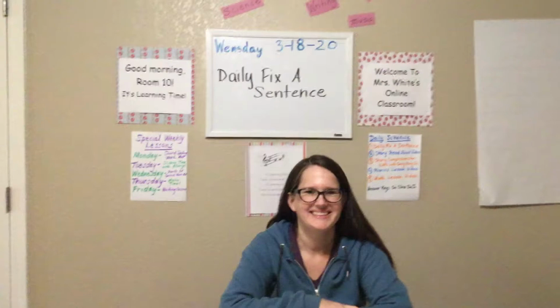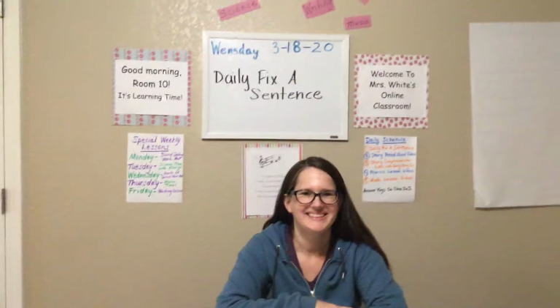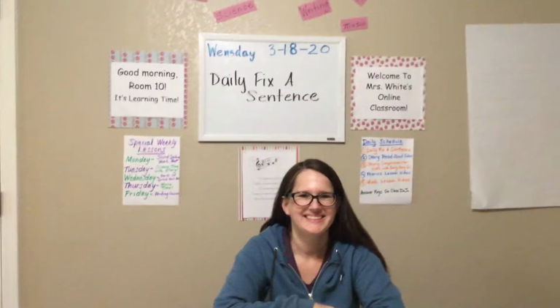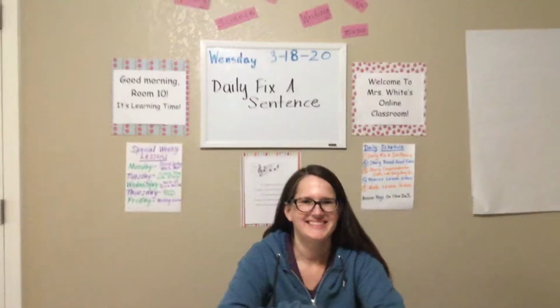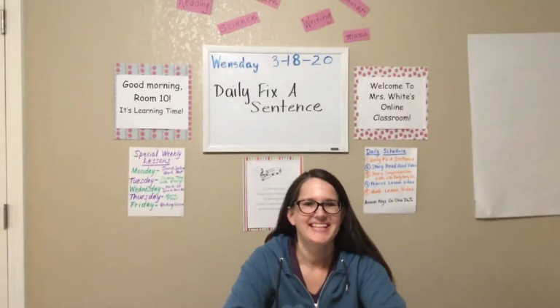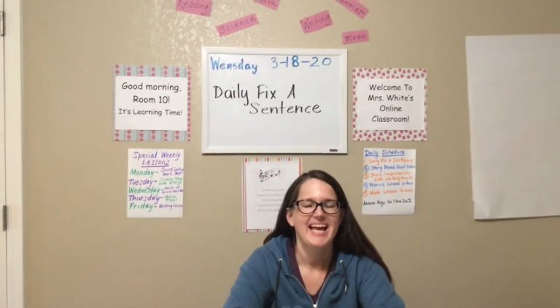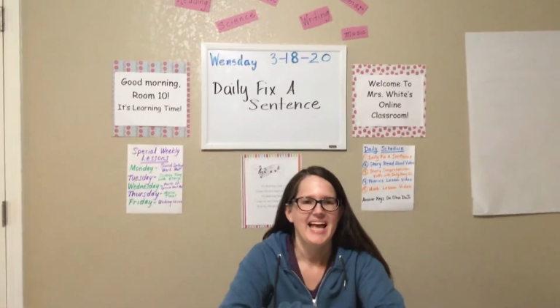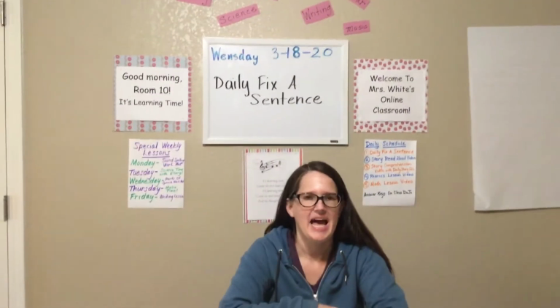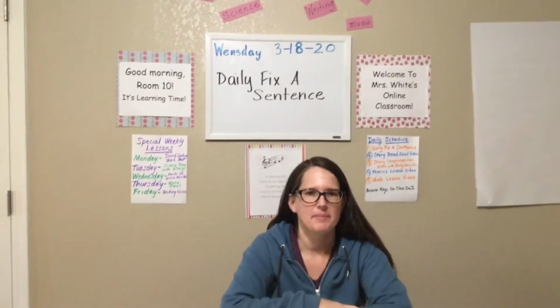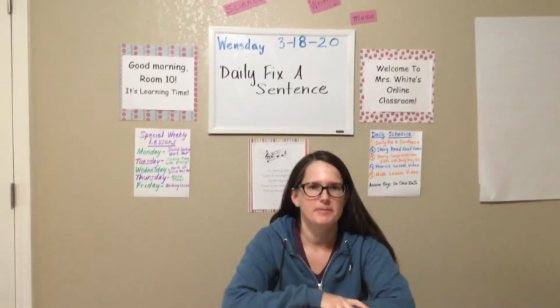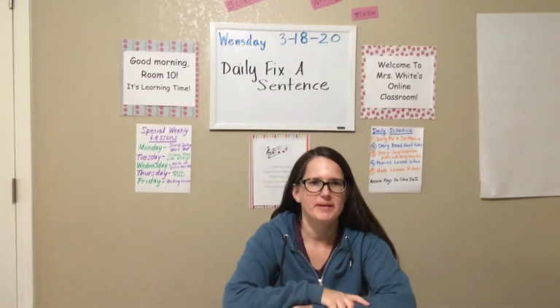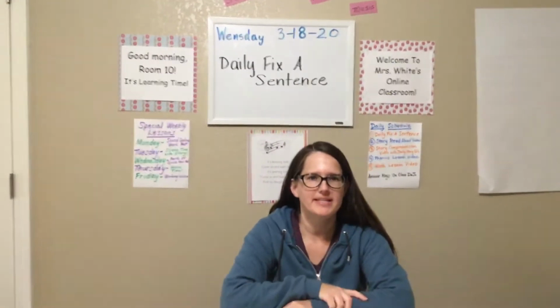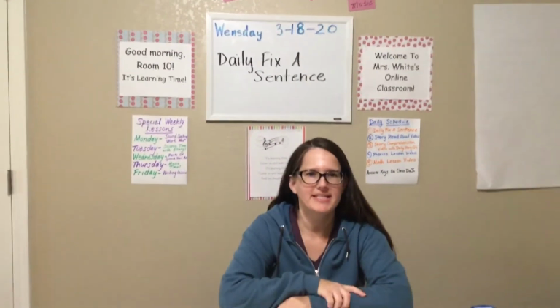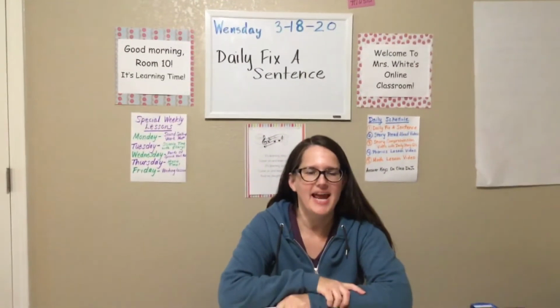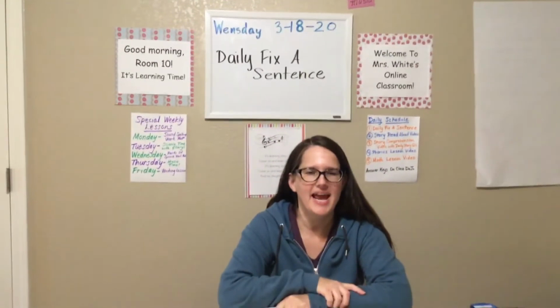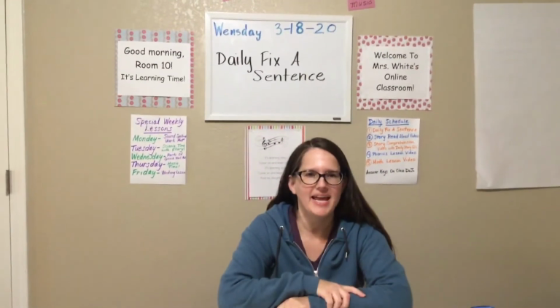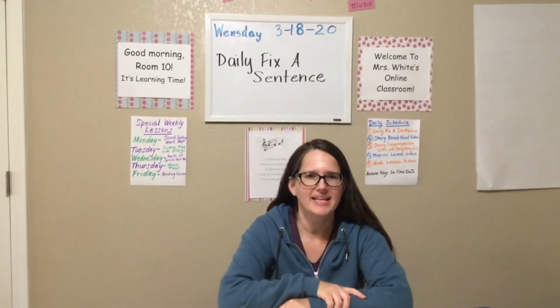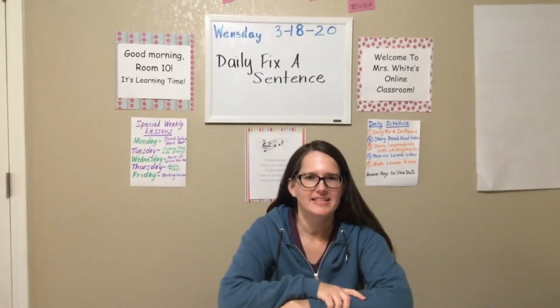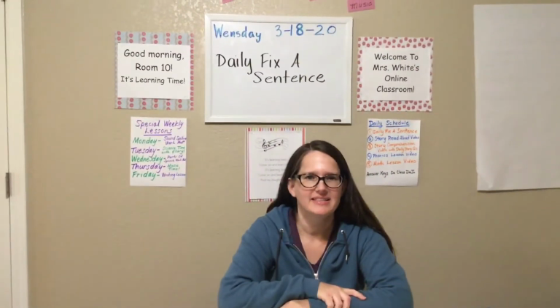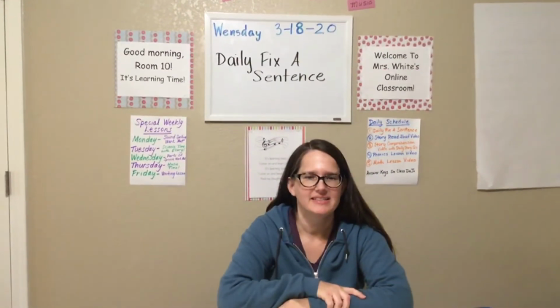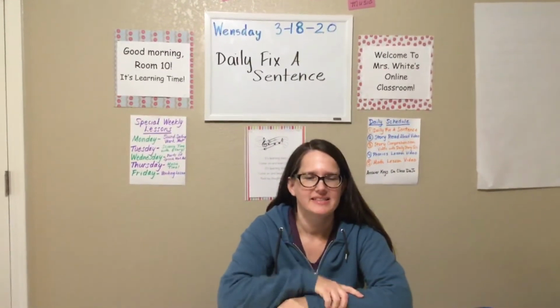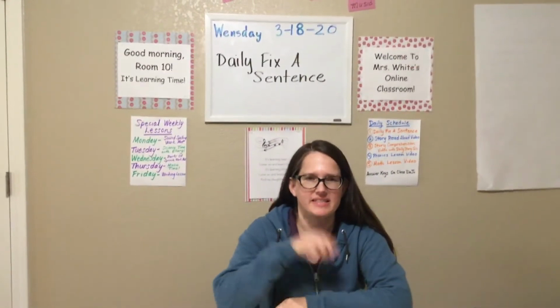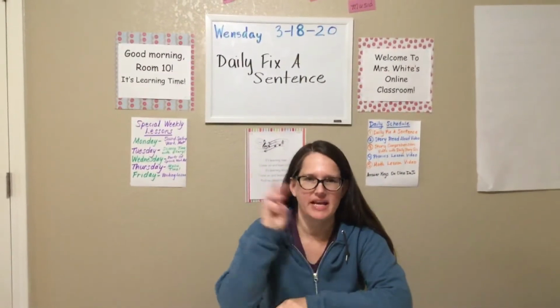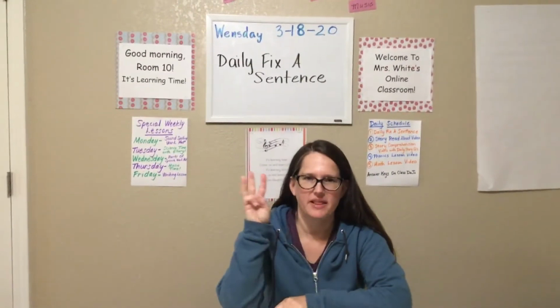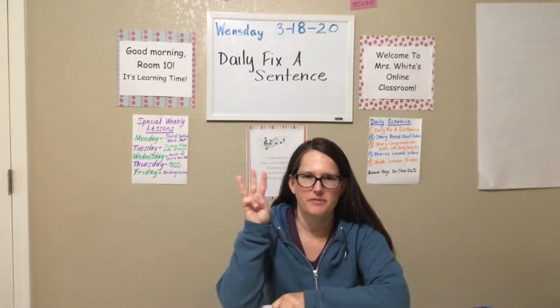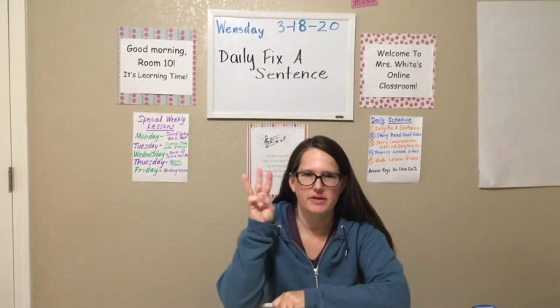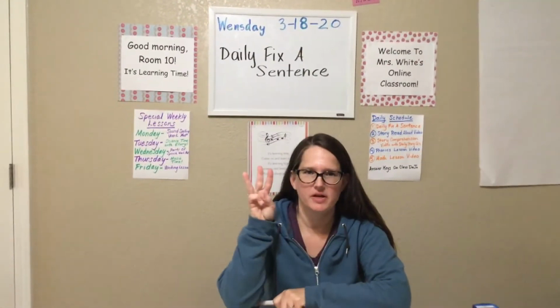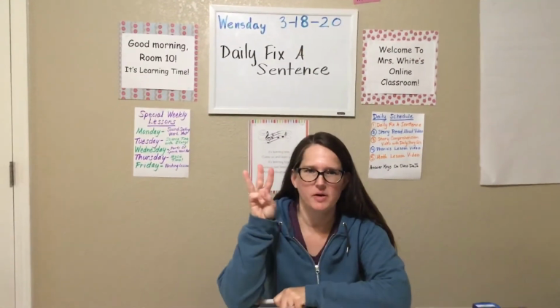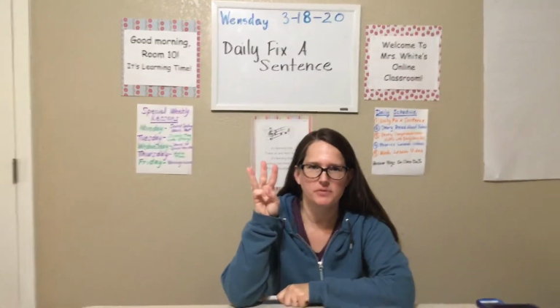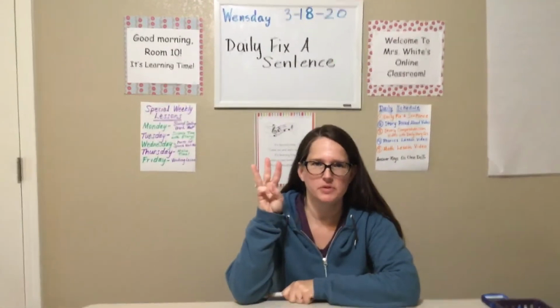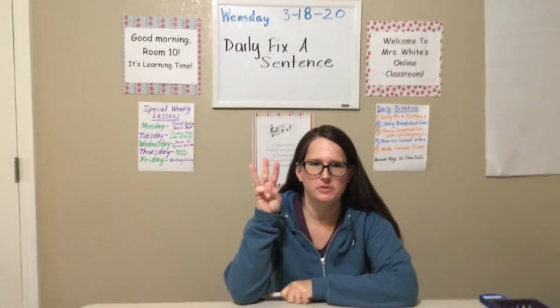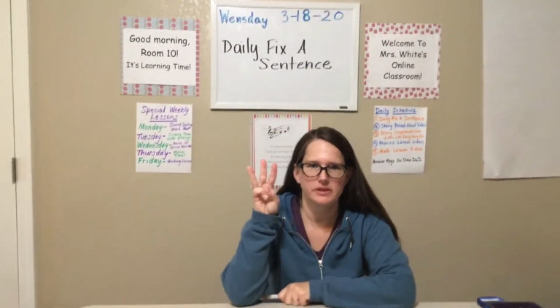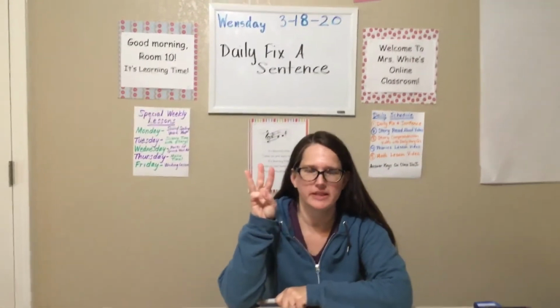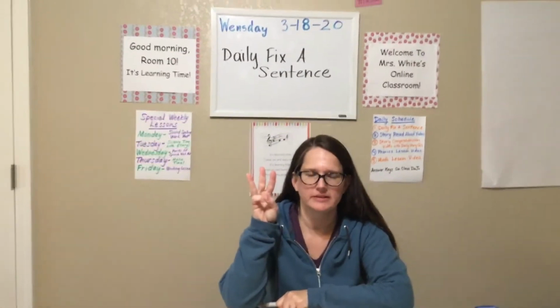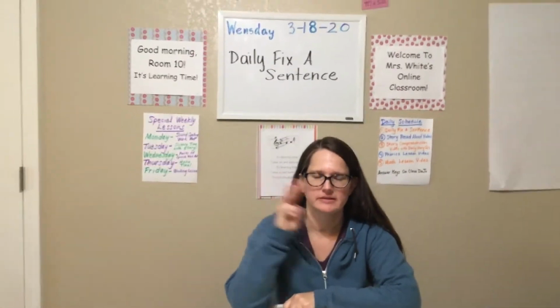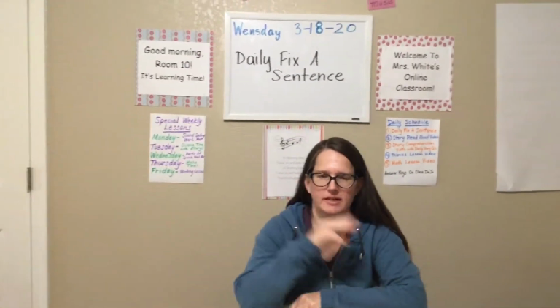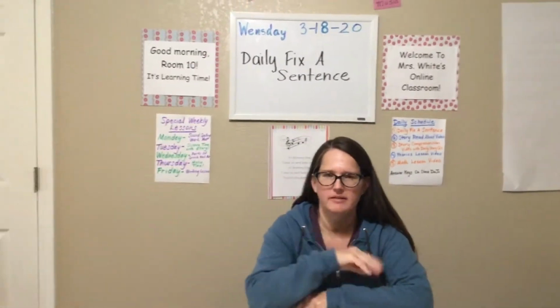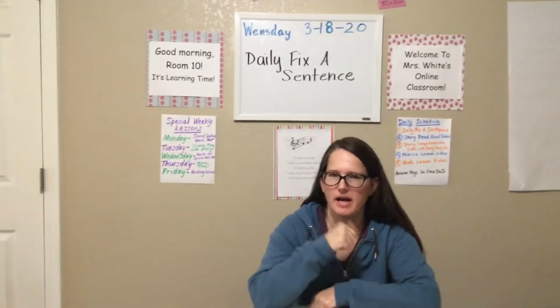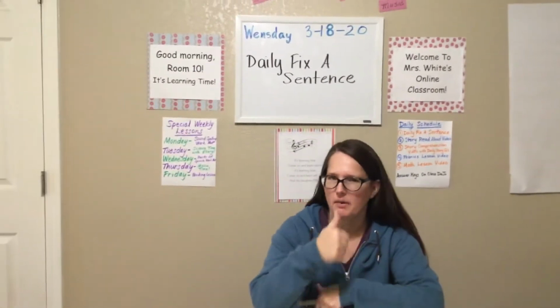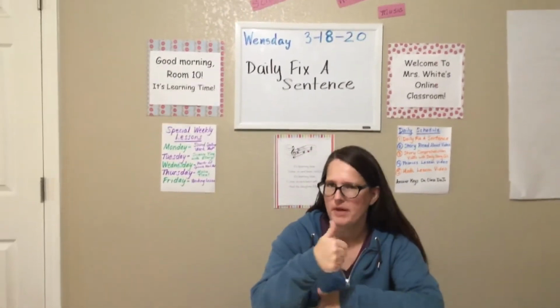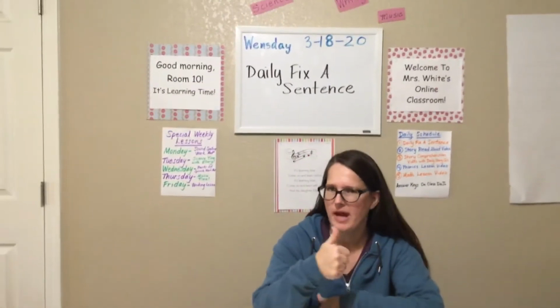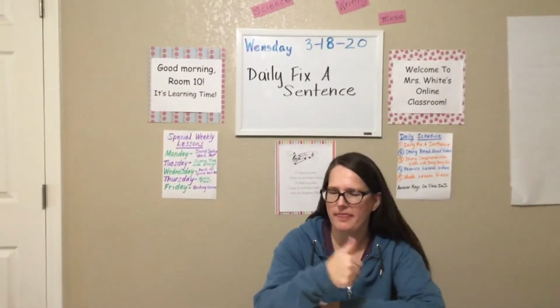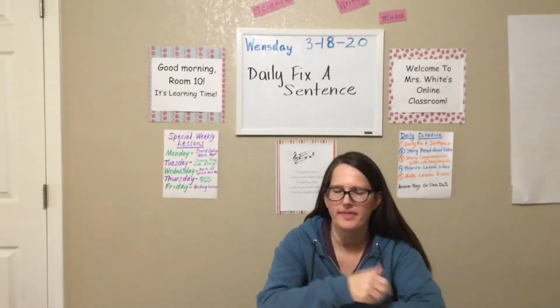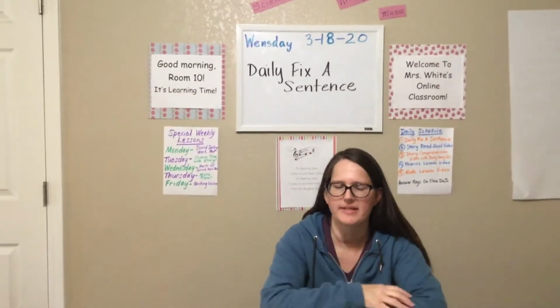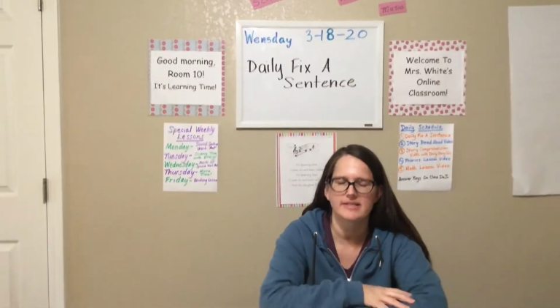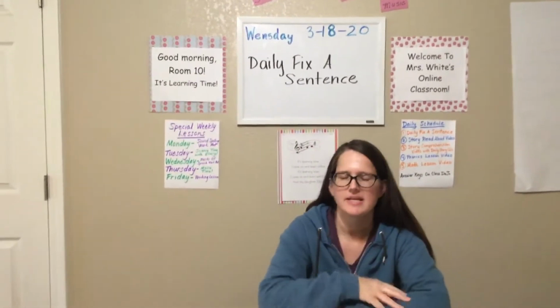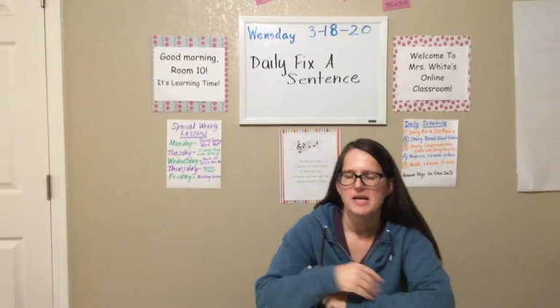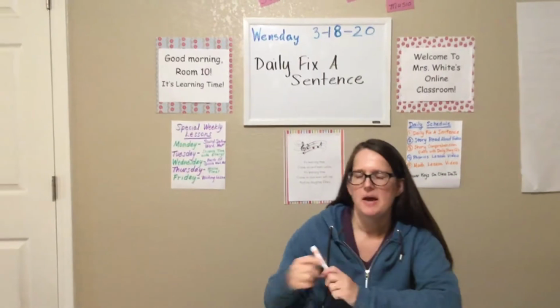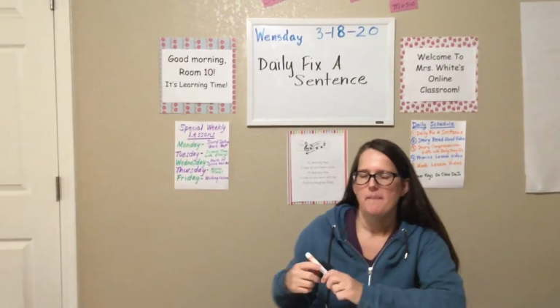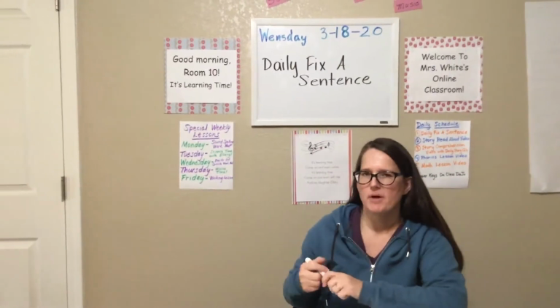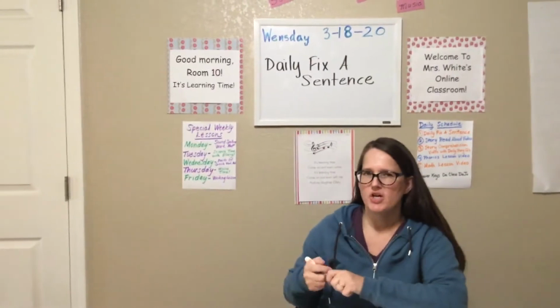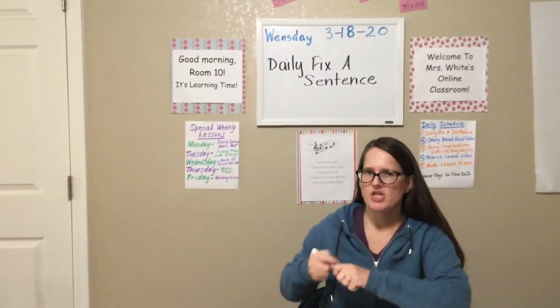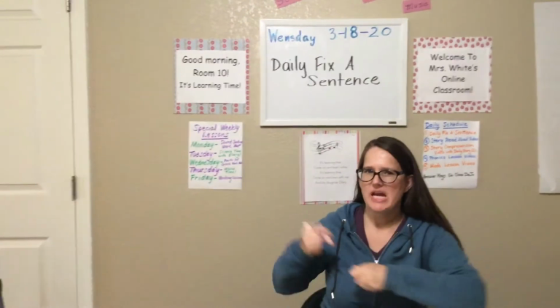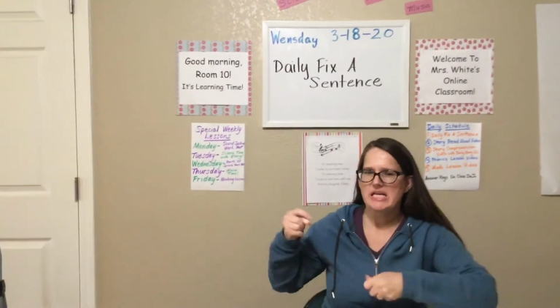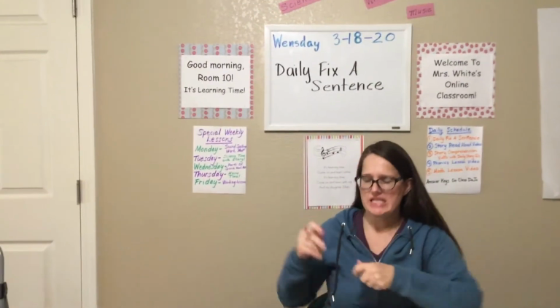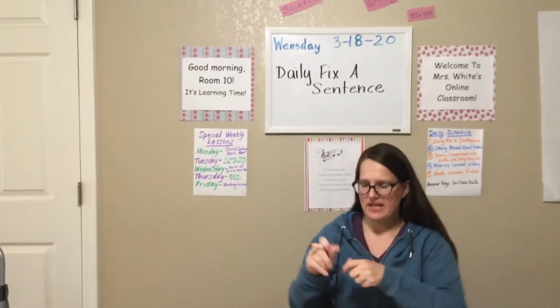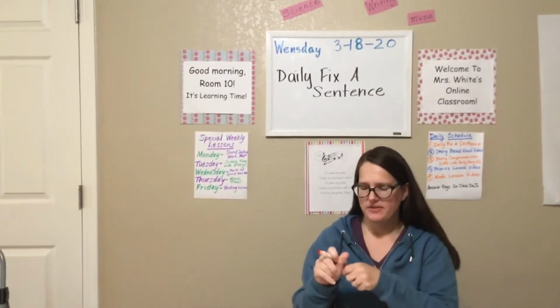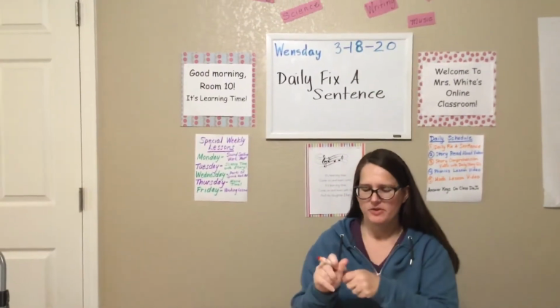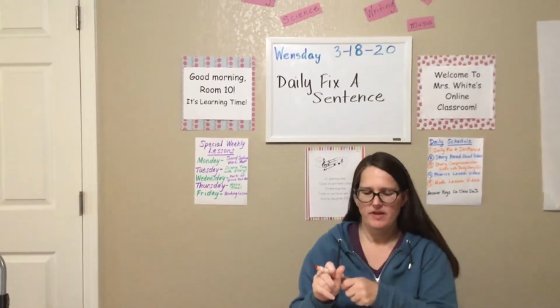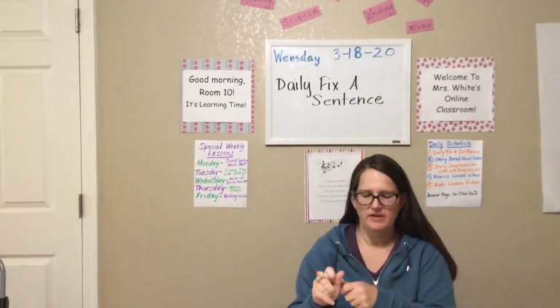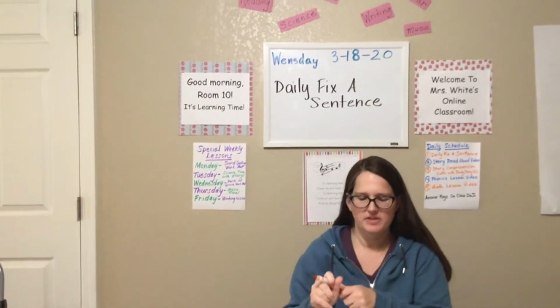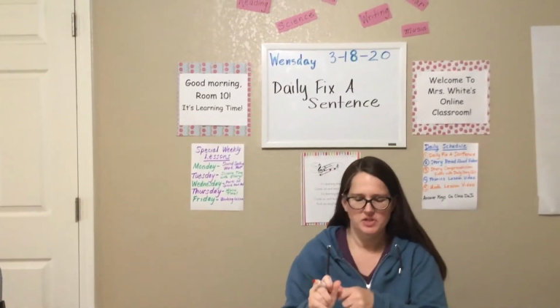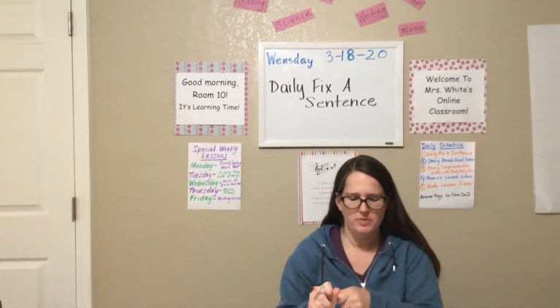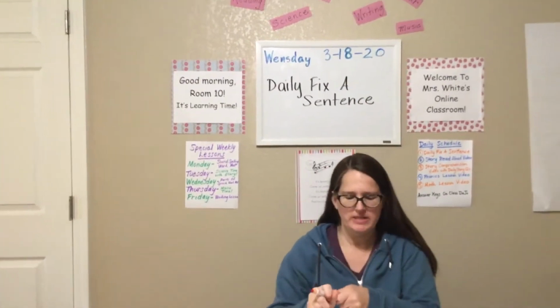Happy Wednesday! Day three of homeschooling. All right, we got this. March 18th, 2020.